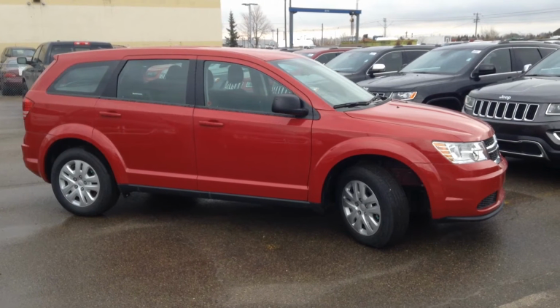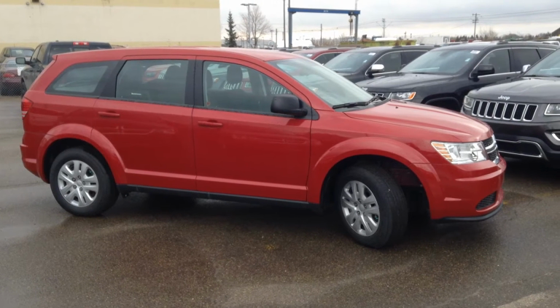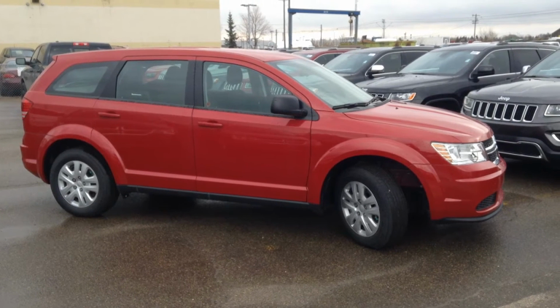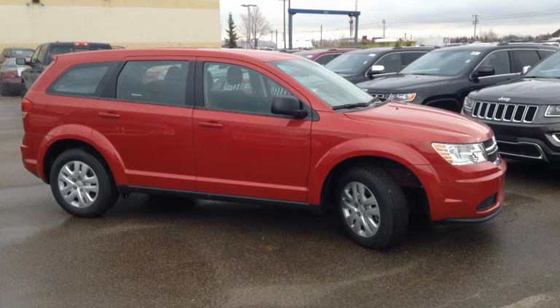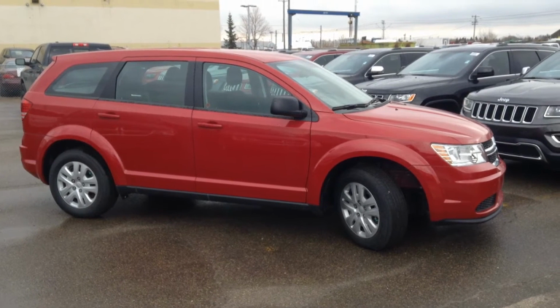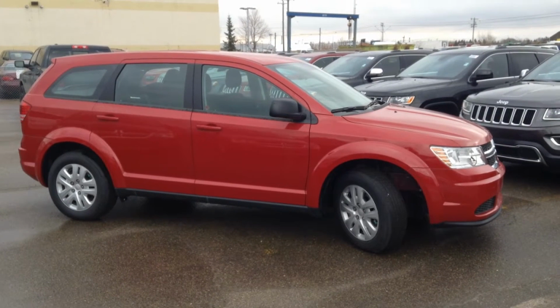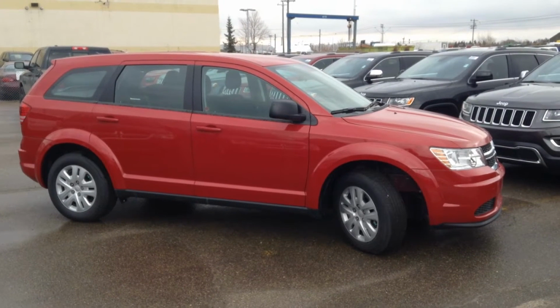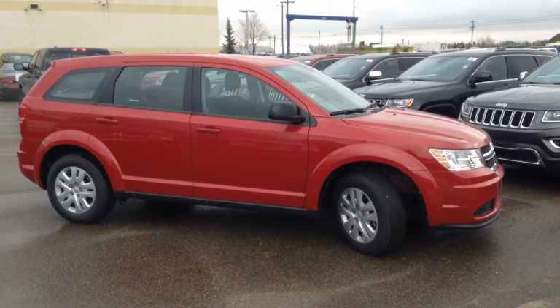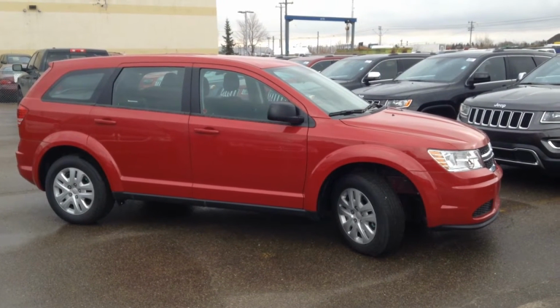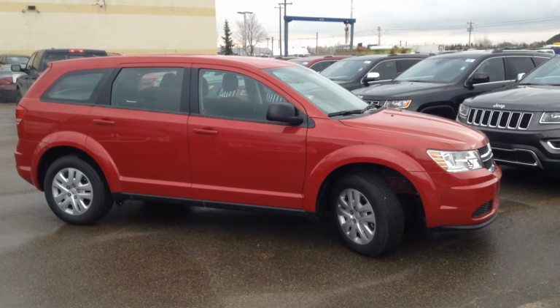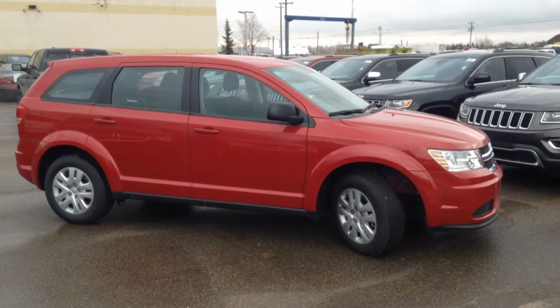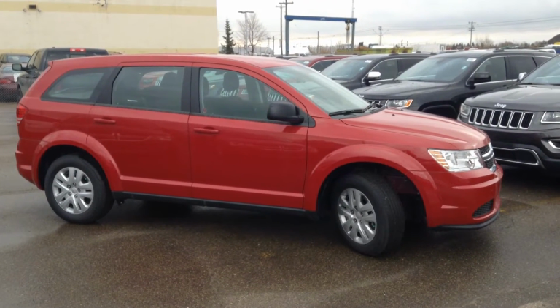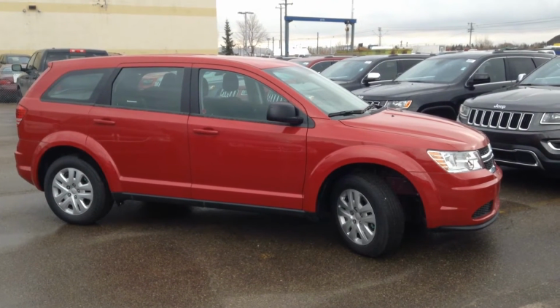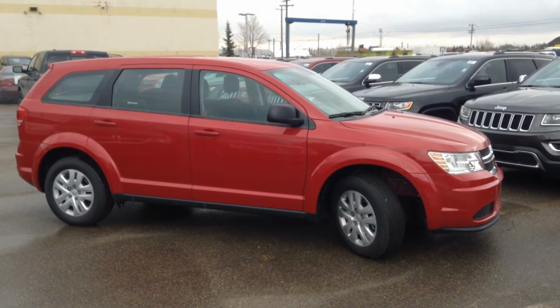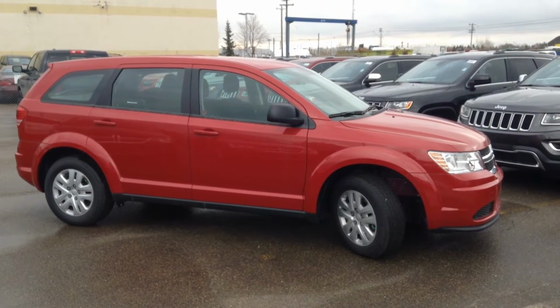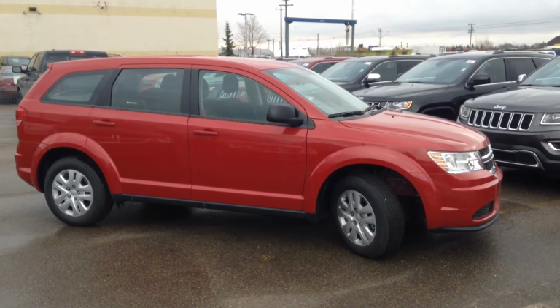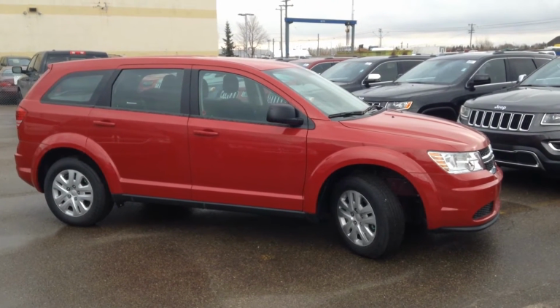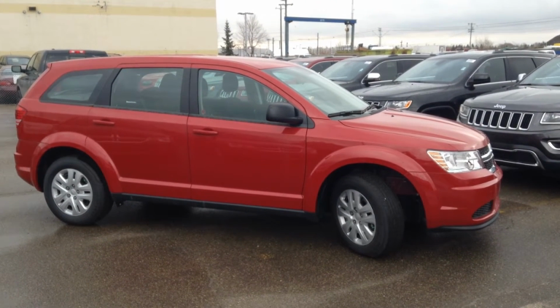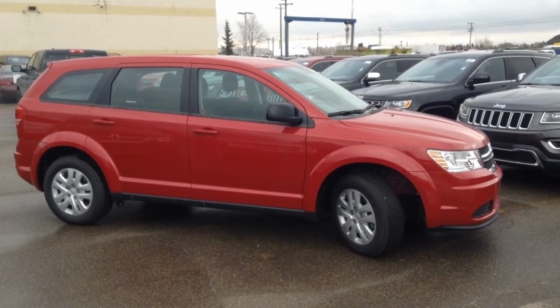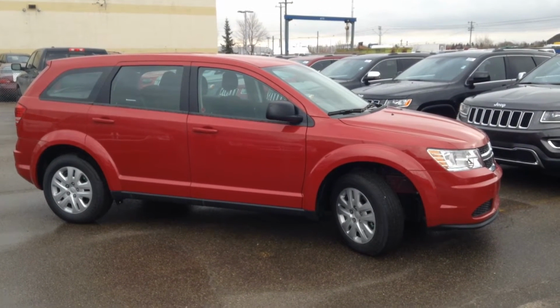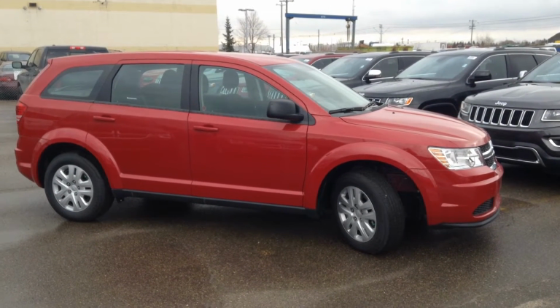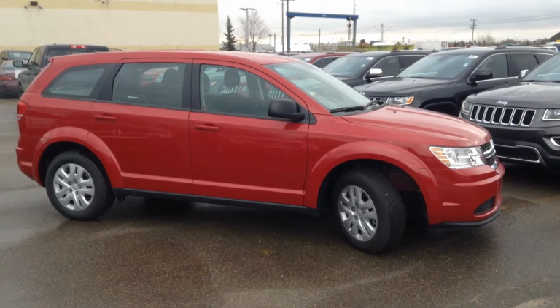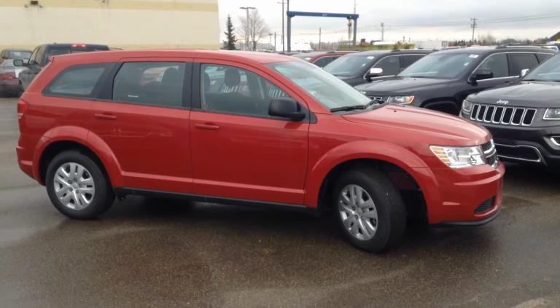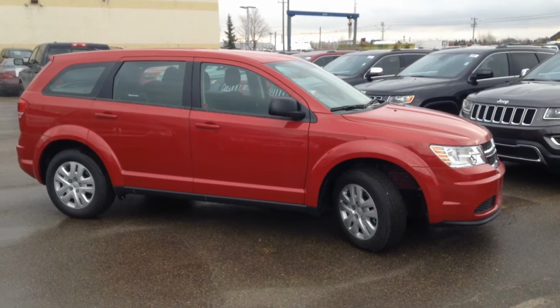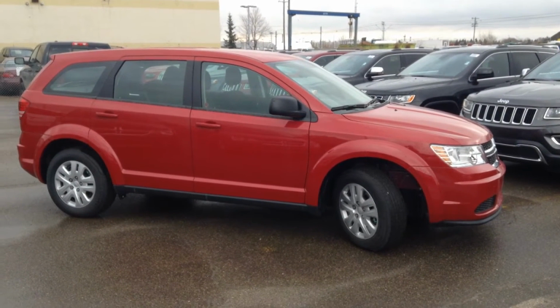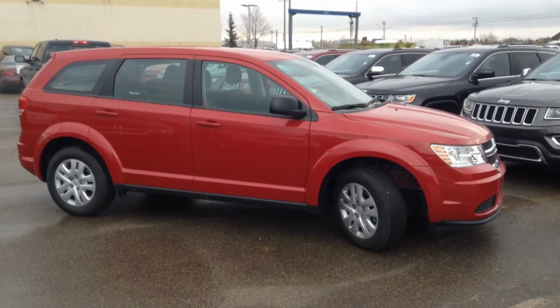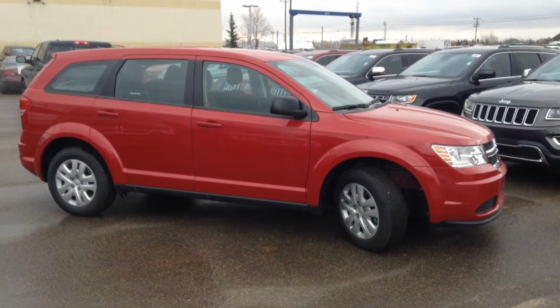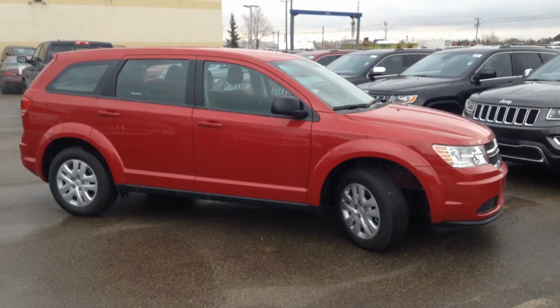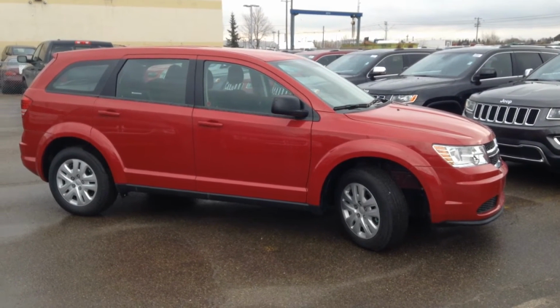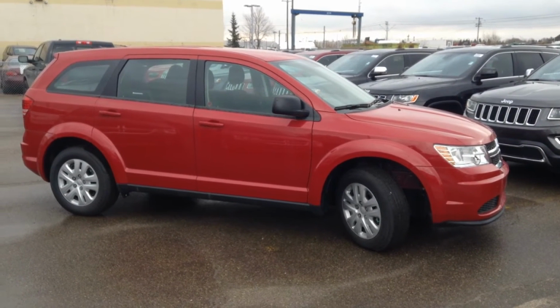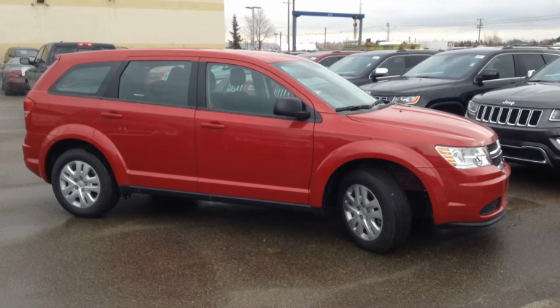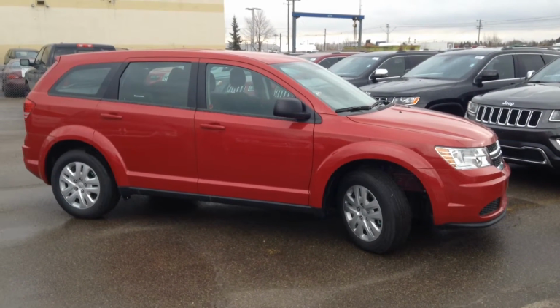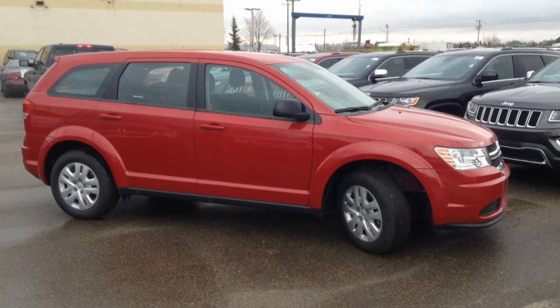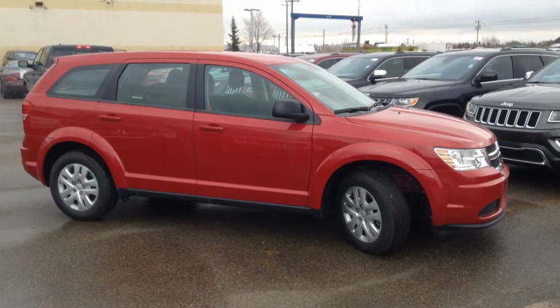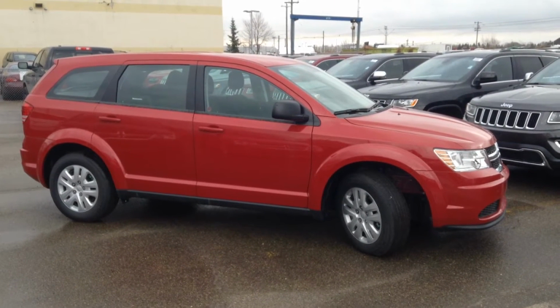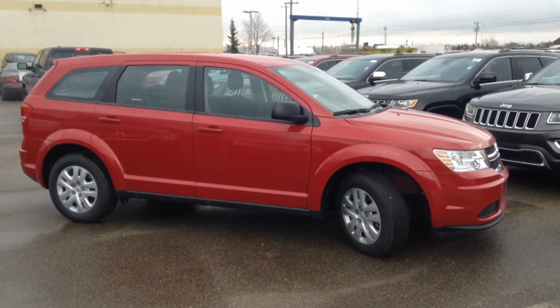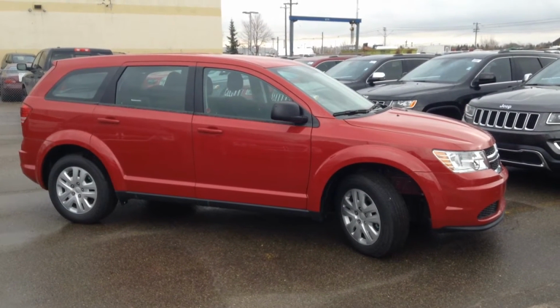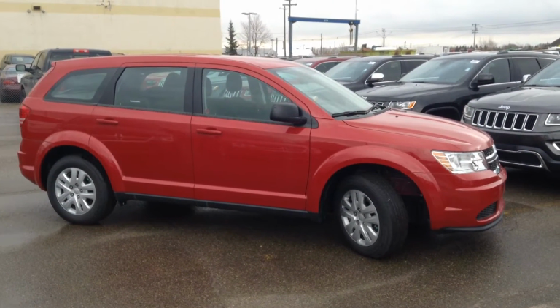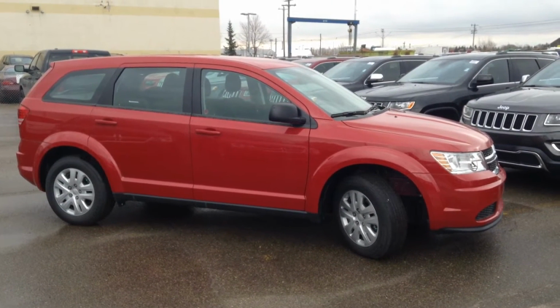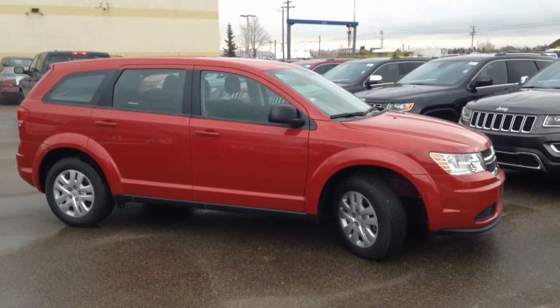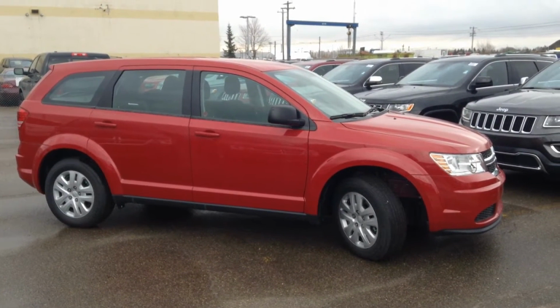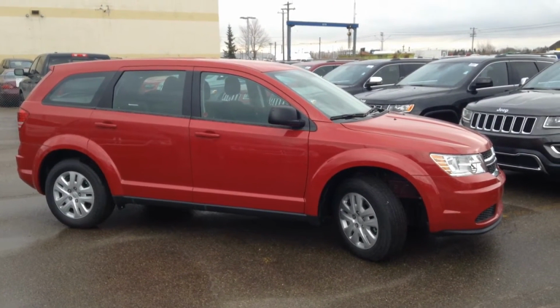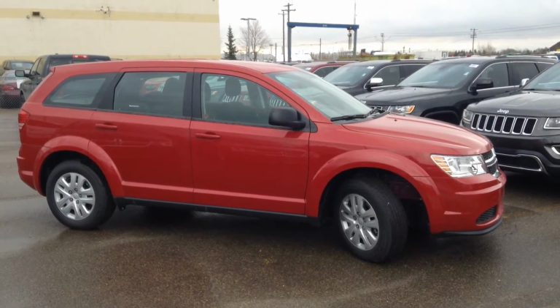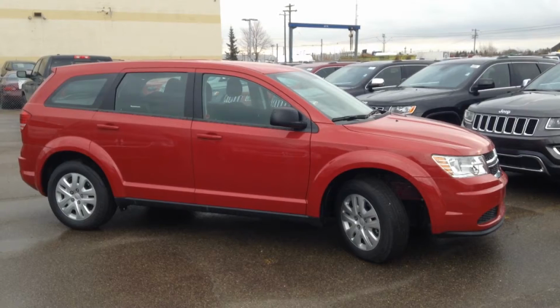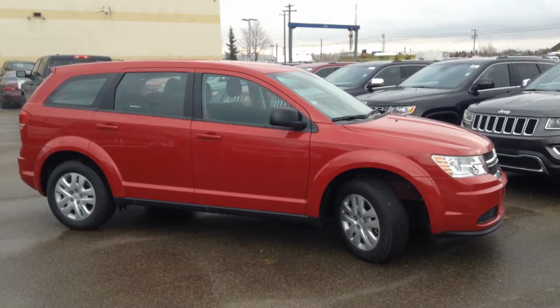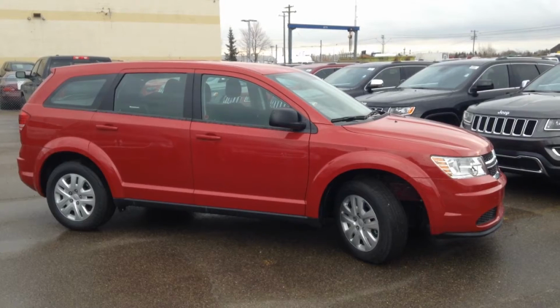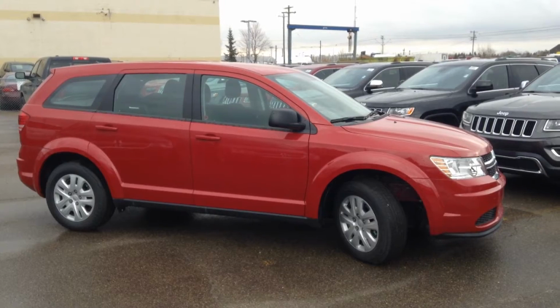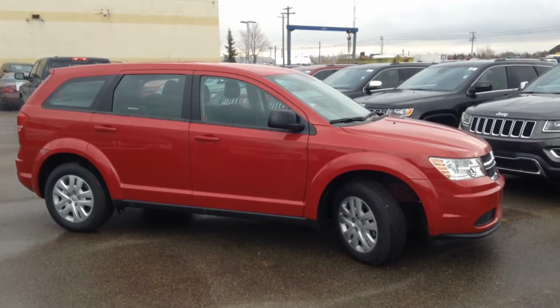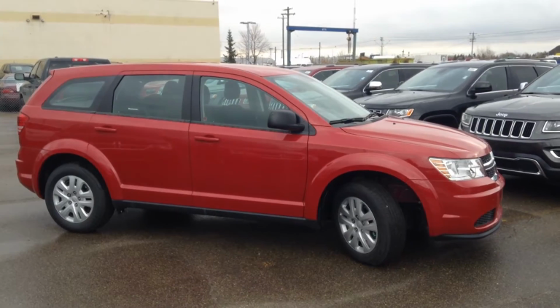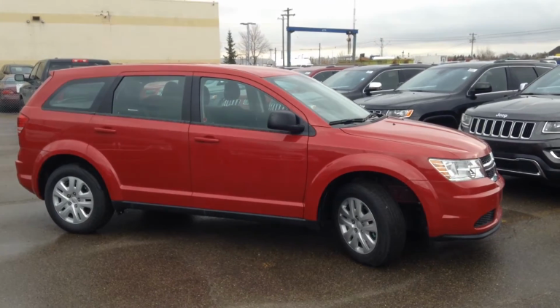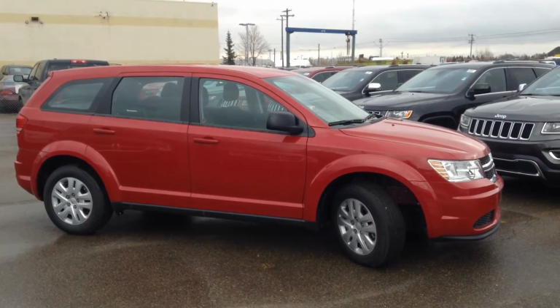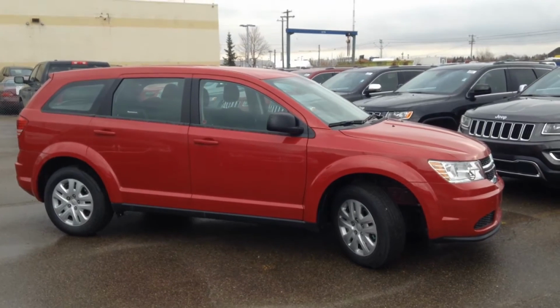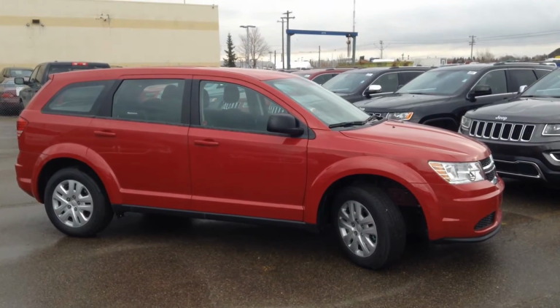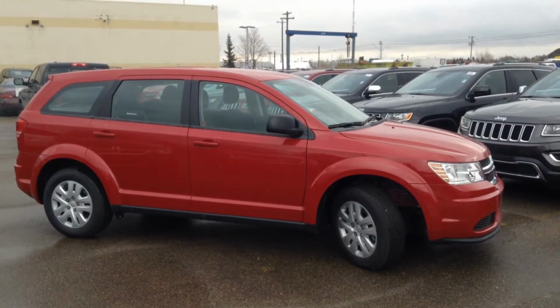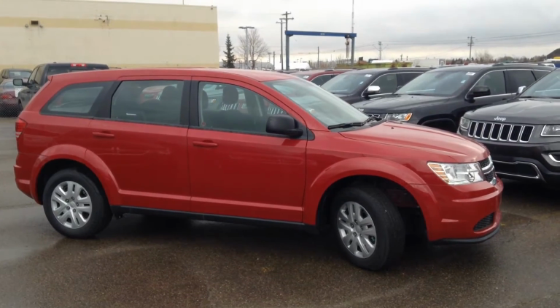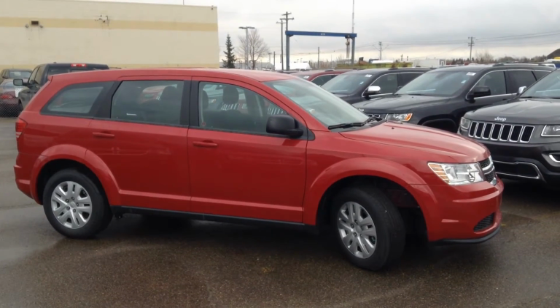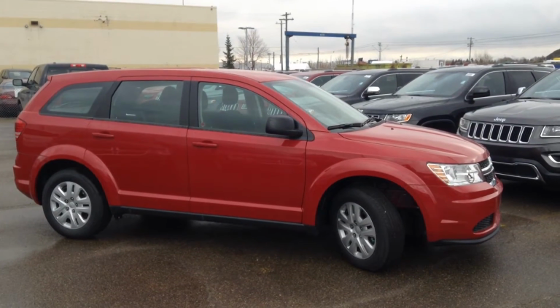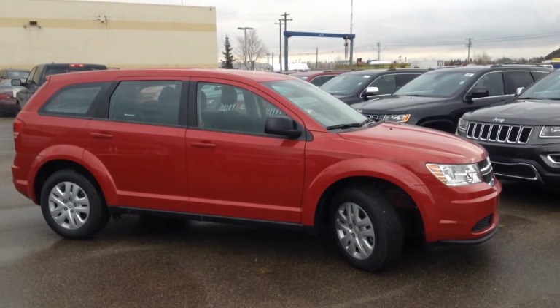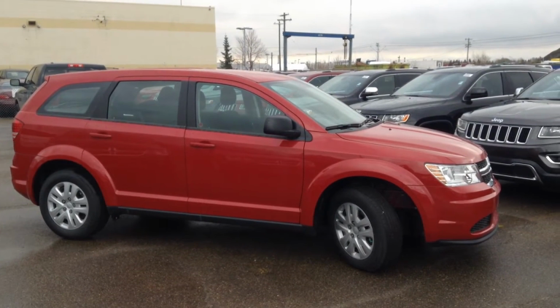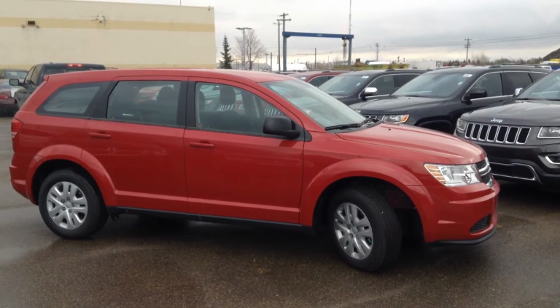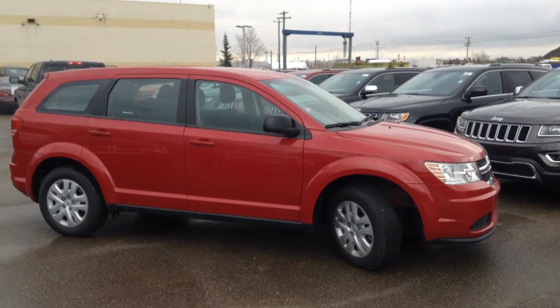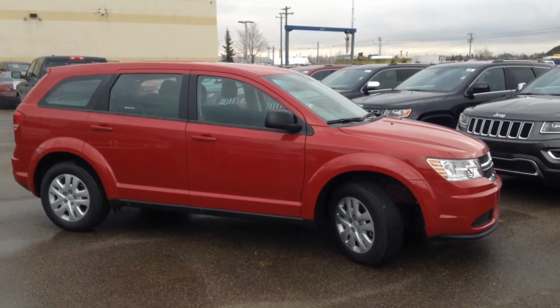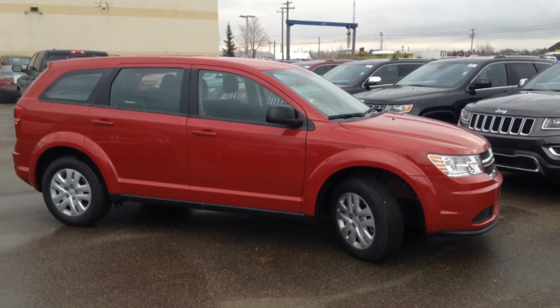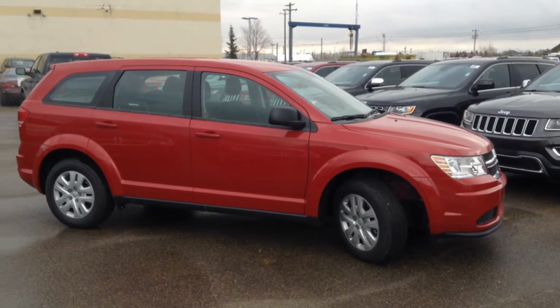Hi, Percival. It's Jeremiah here from Londonderry Dodge. I just wanted to give you a quick walk around on the Journey that Angela had selected for you there.